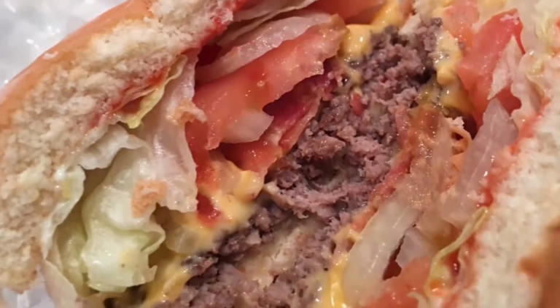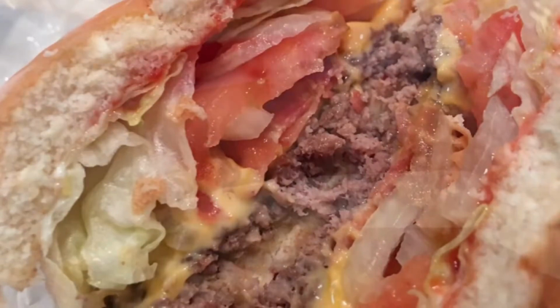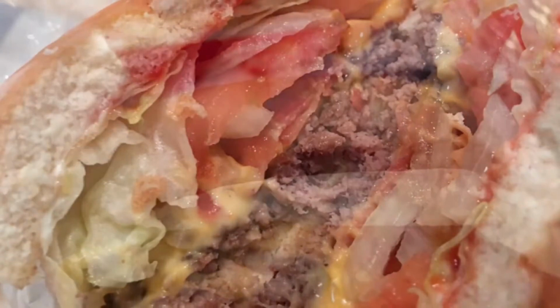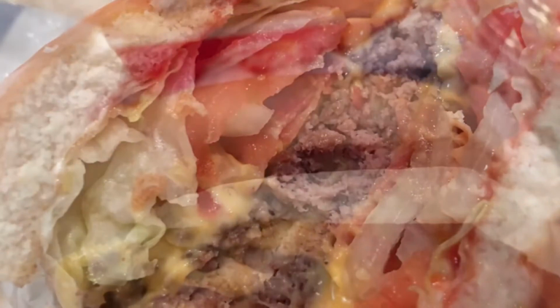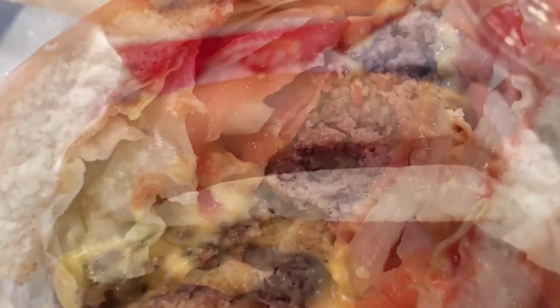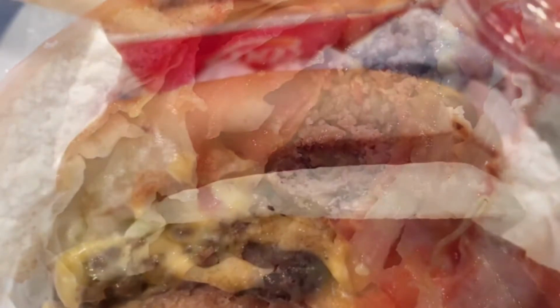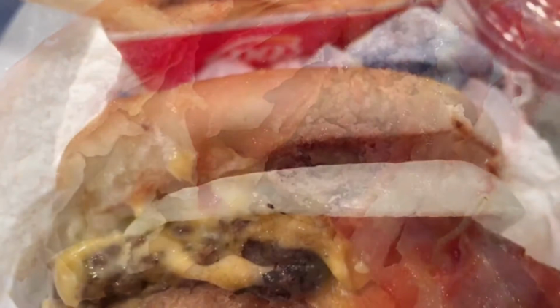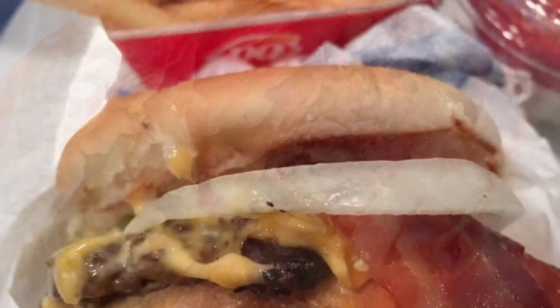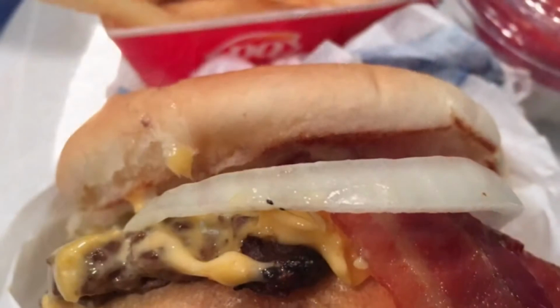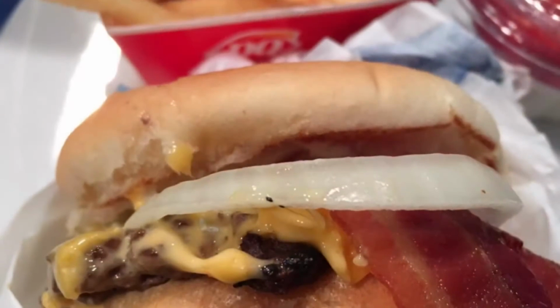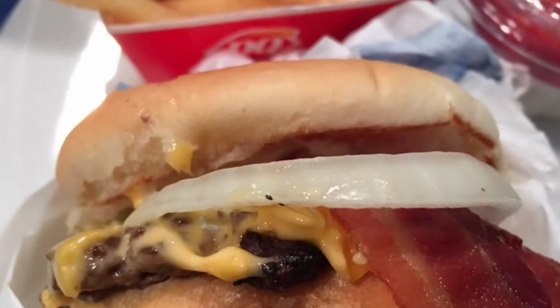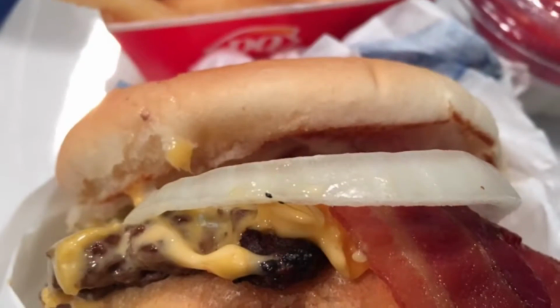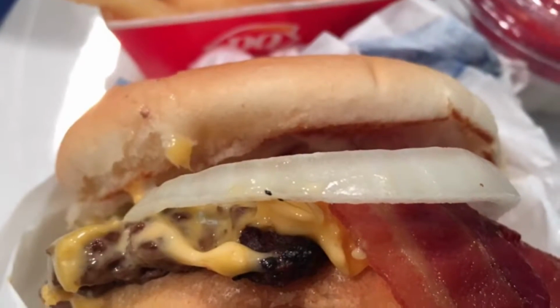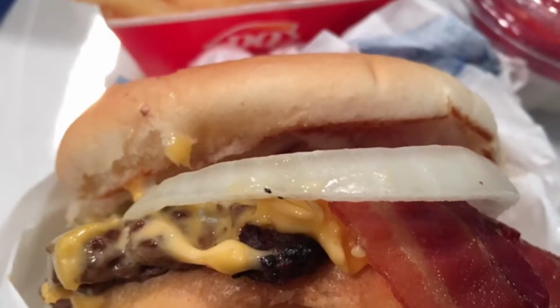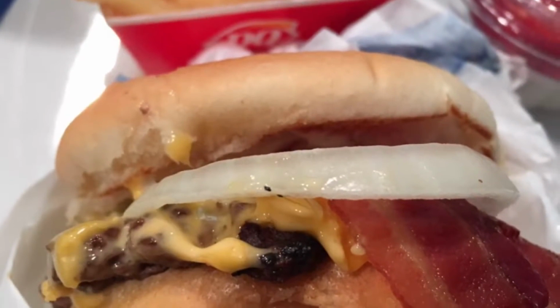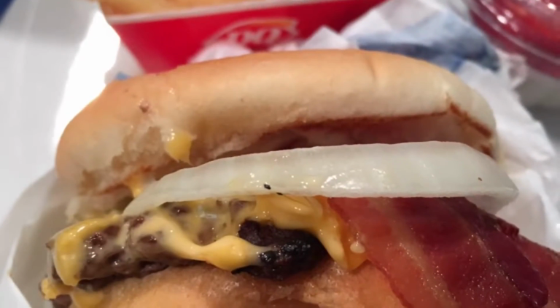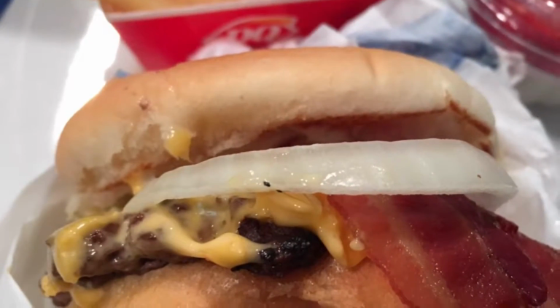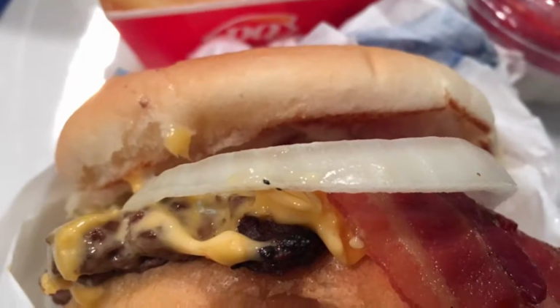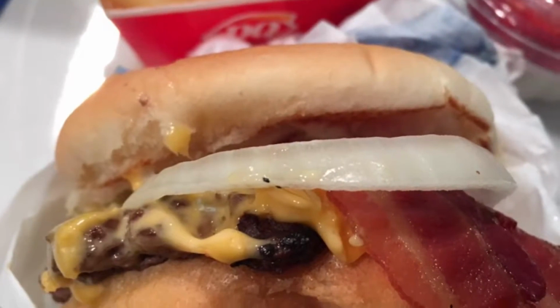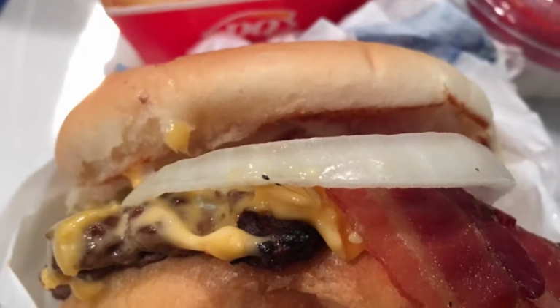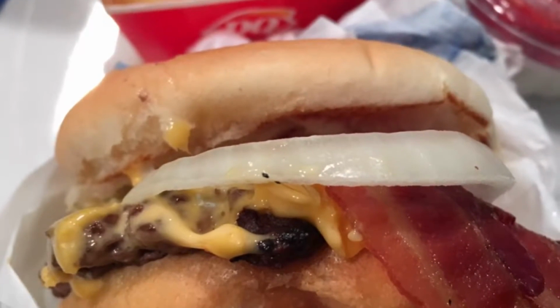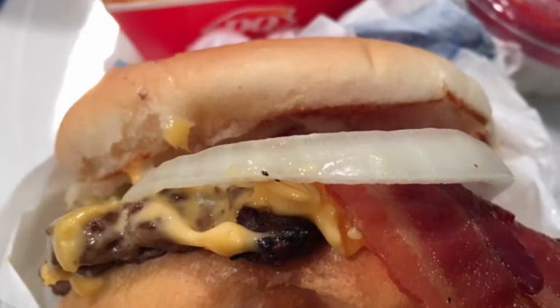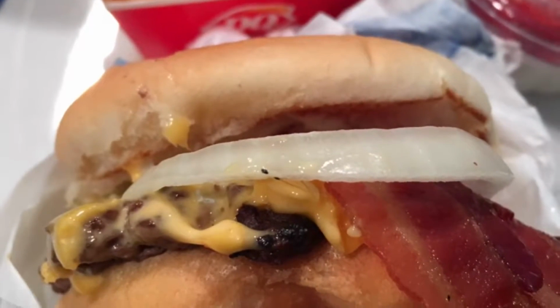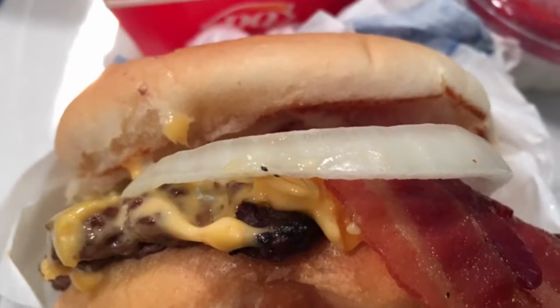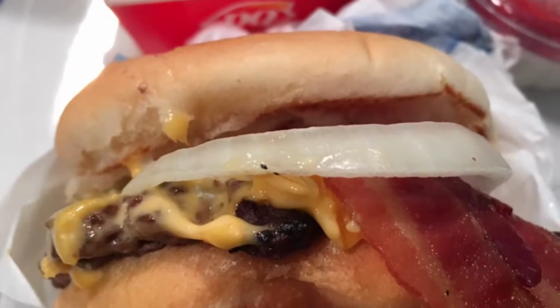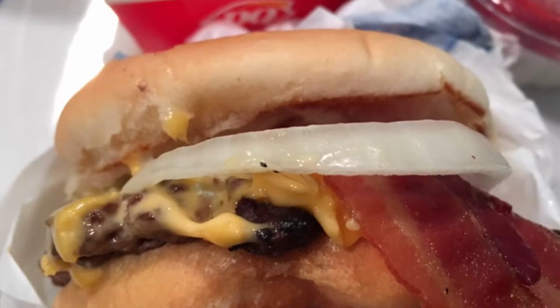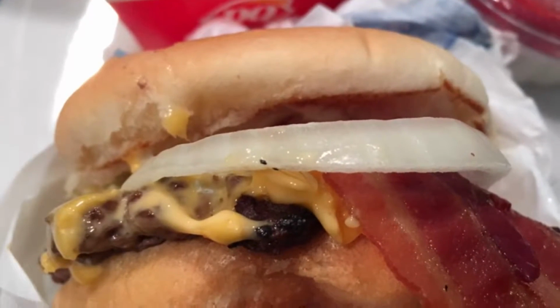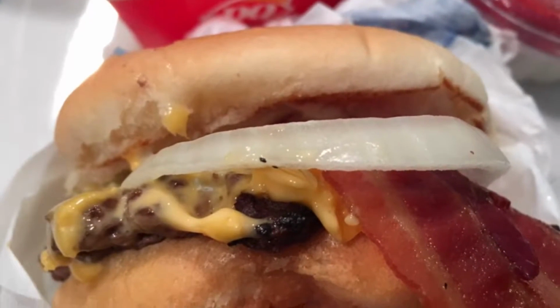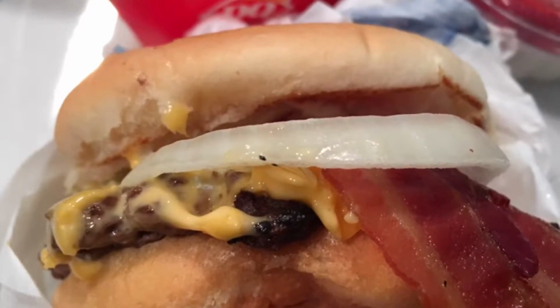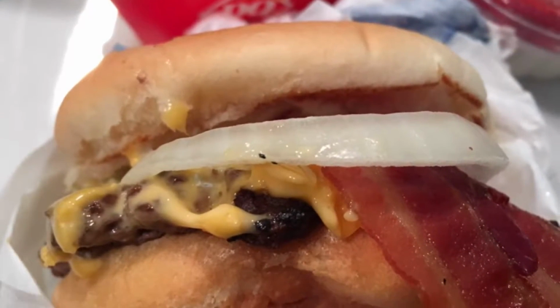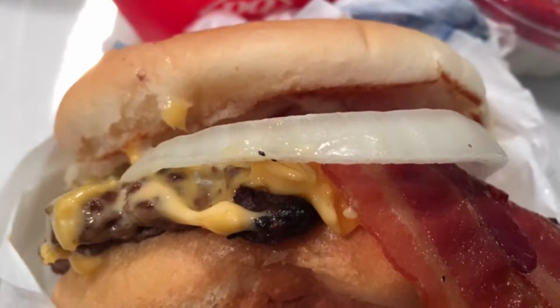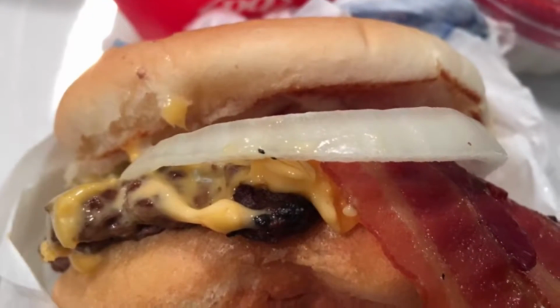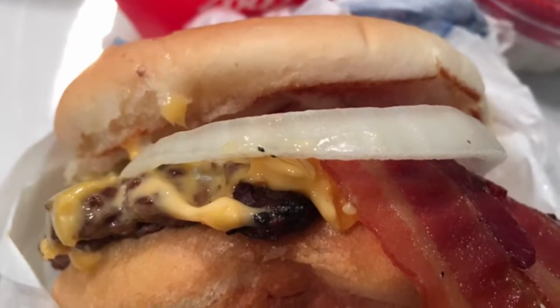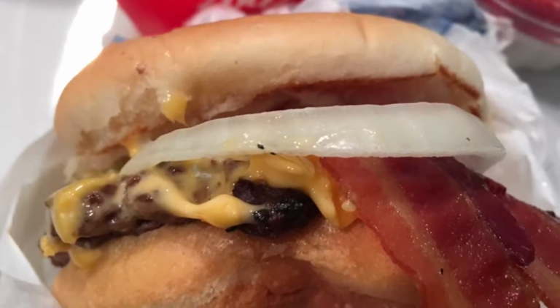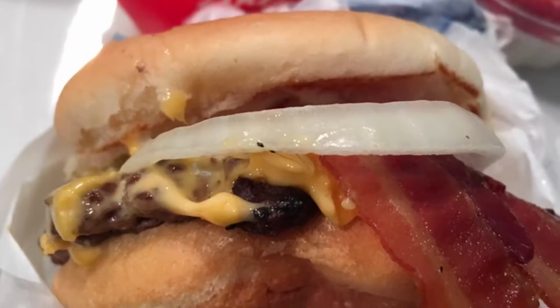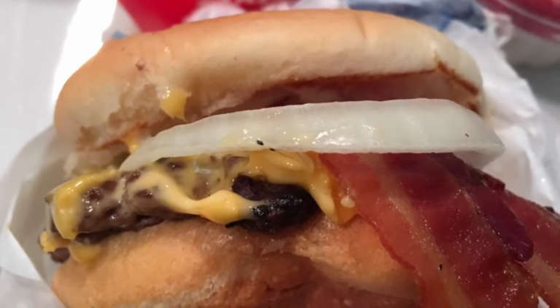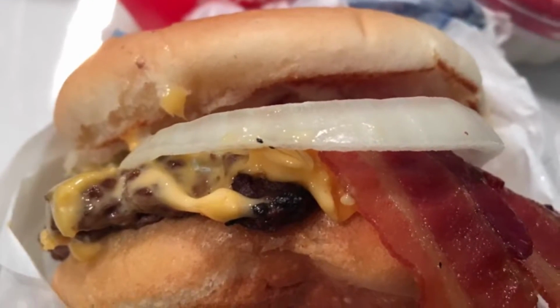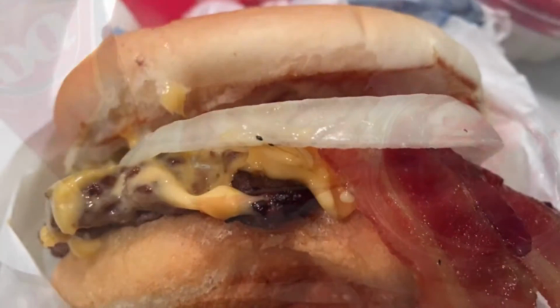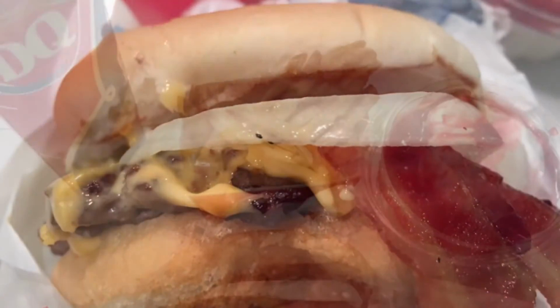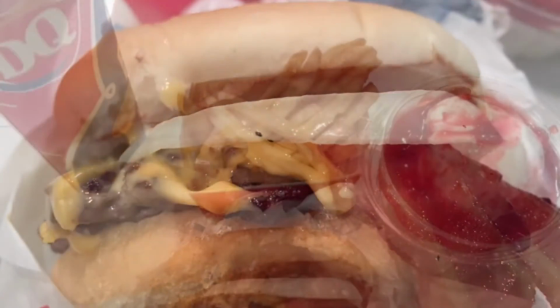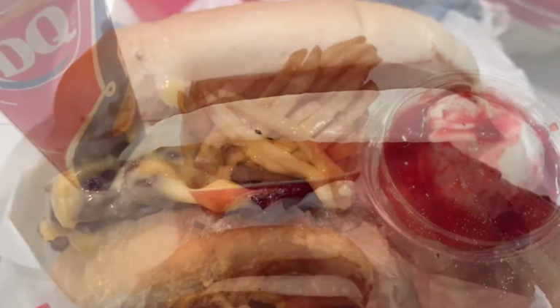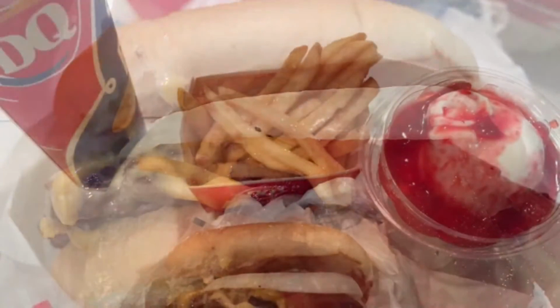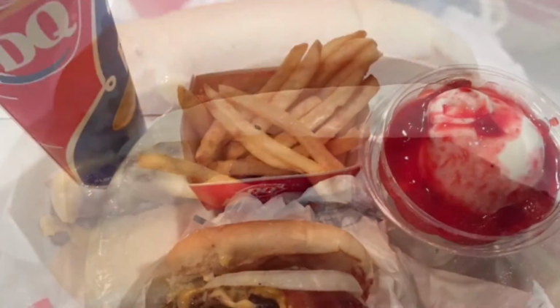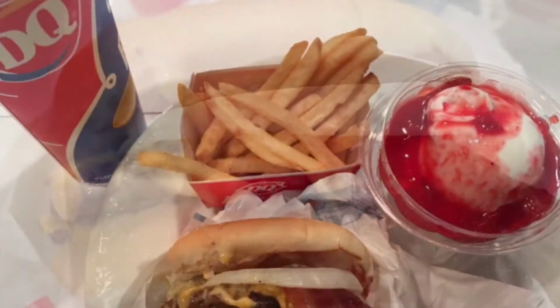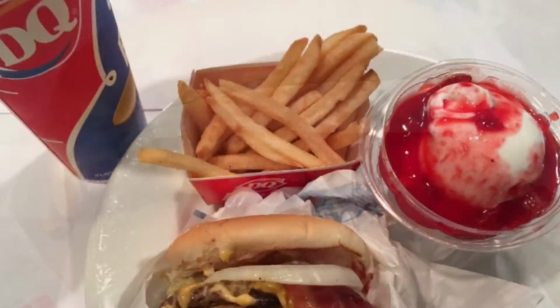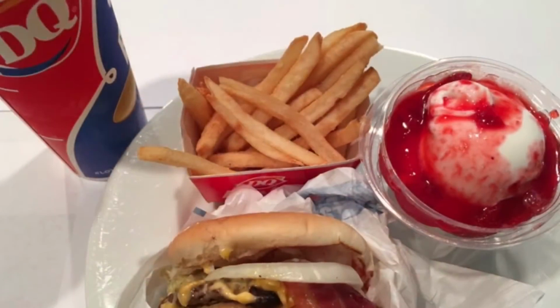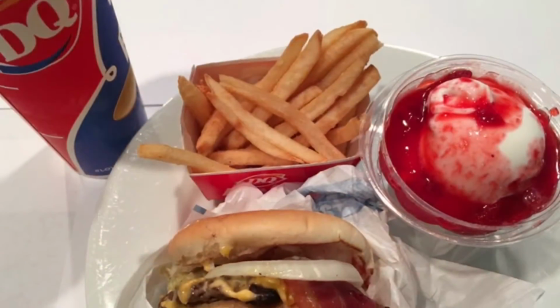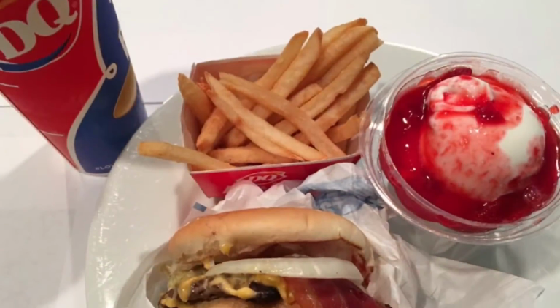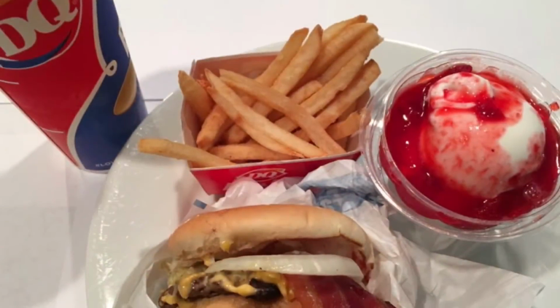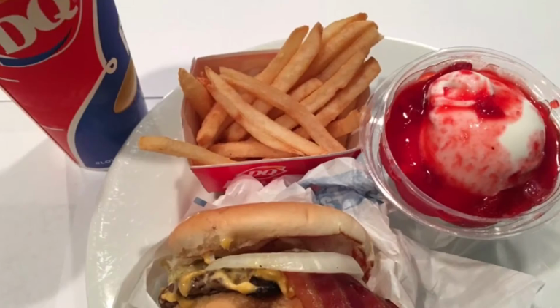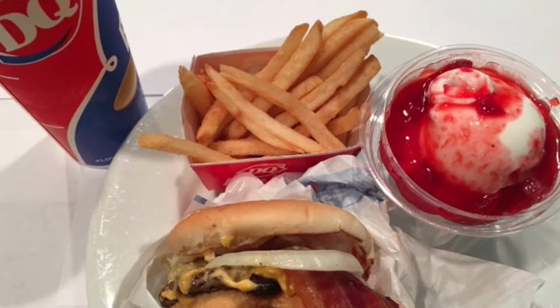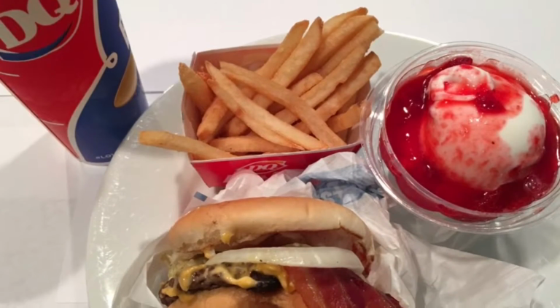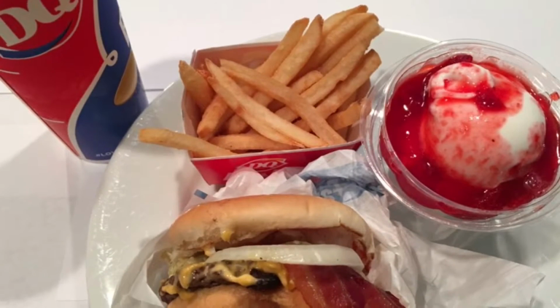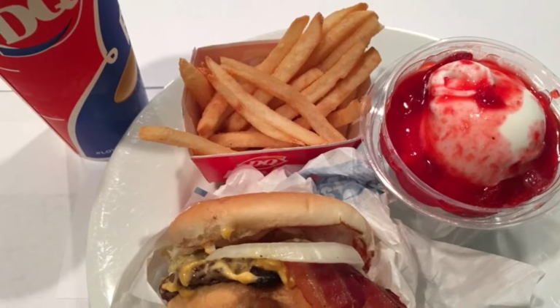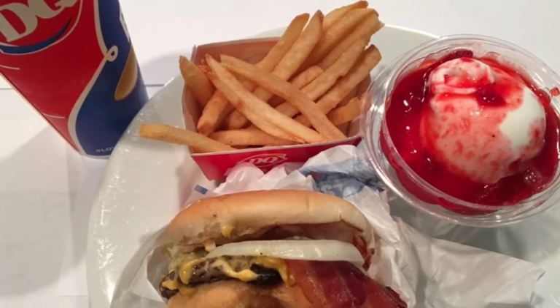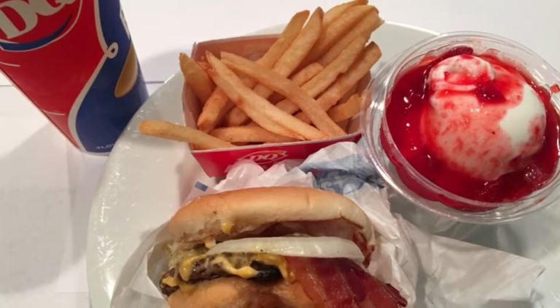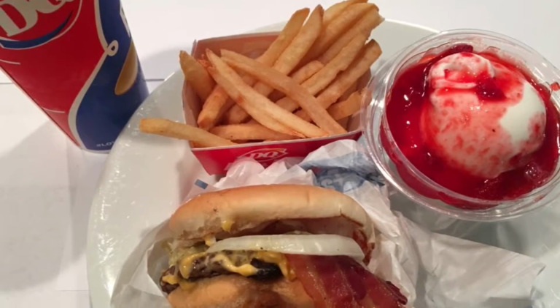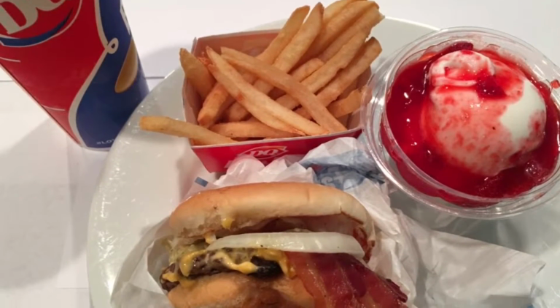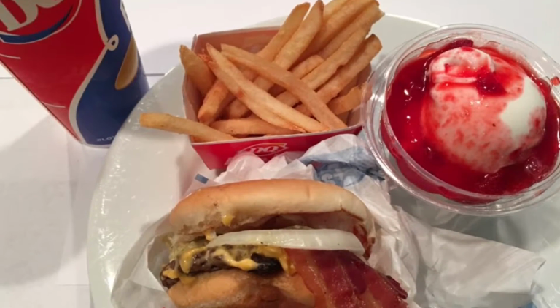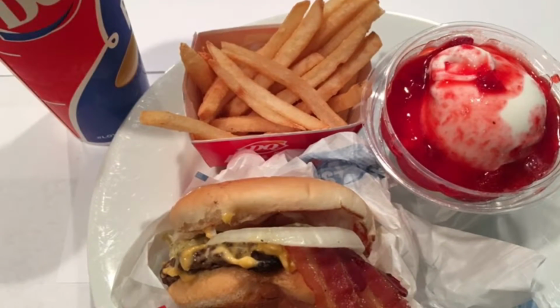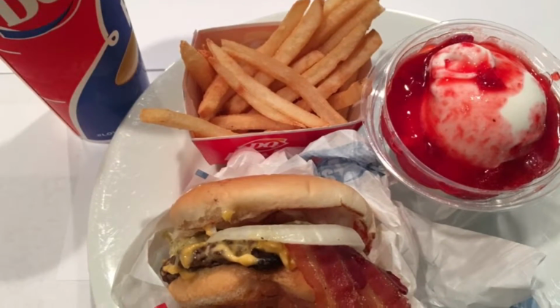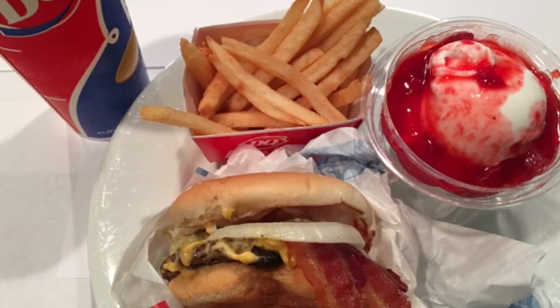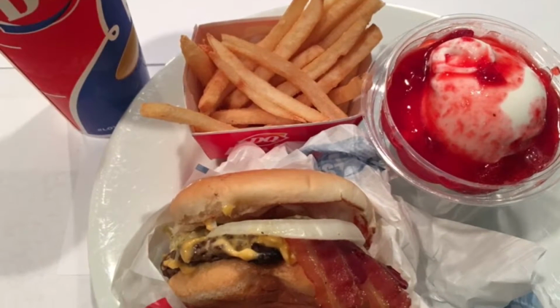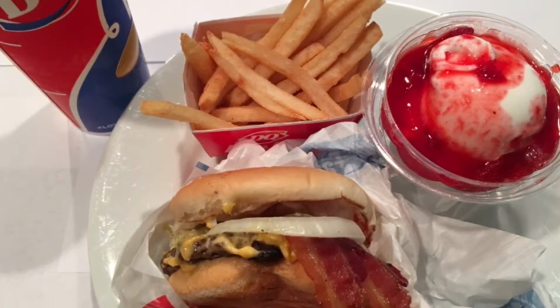Meal served with fries, a 21 ounce drink, and a small sundae — all just for $5.